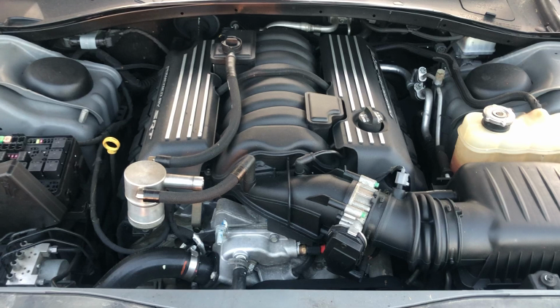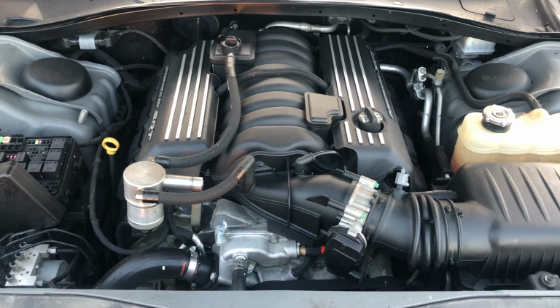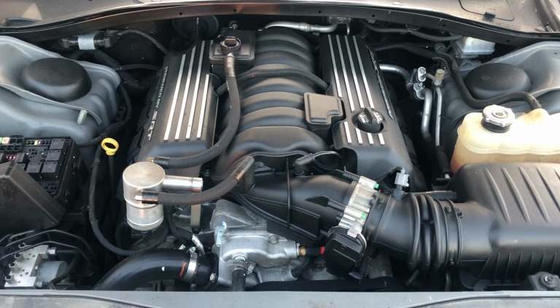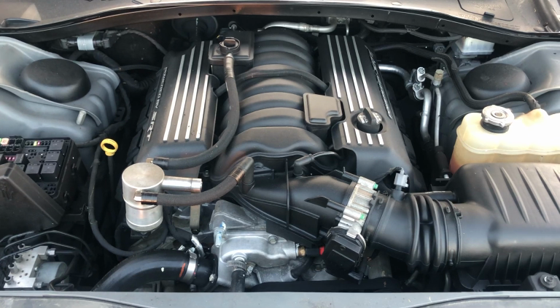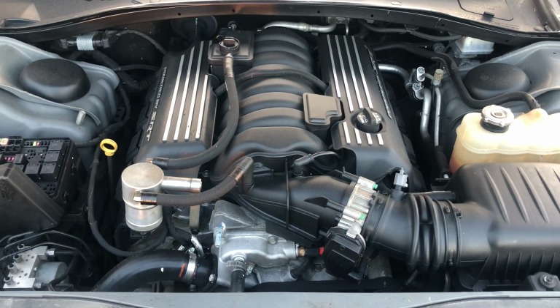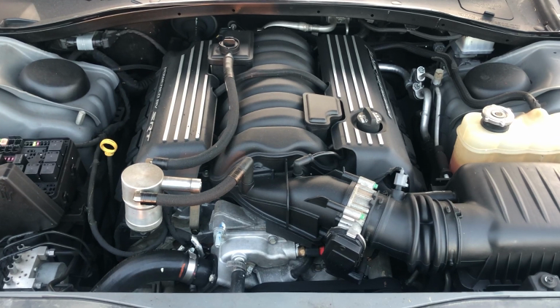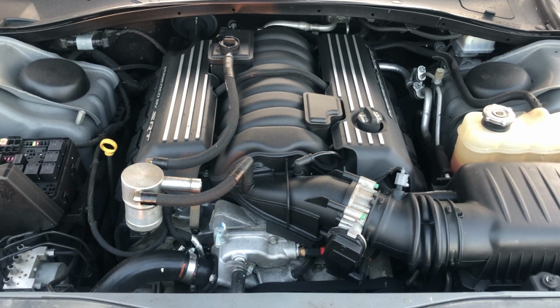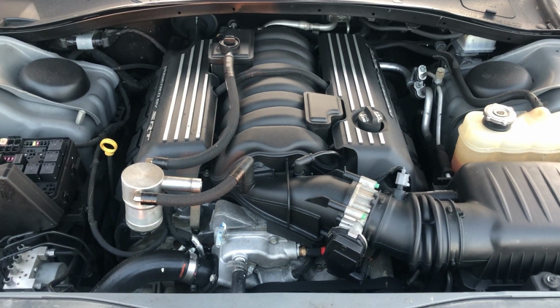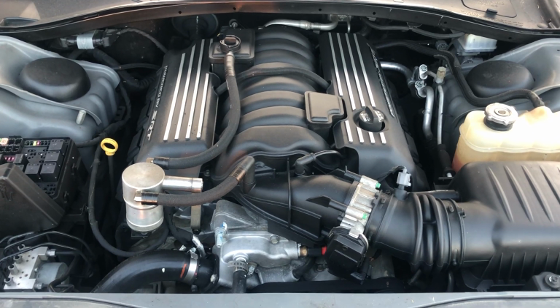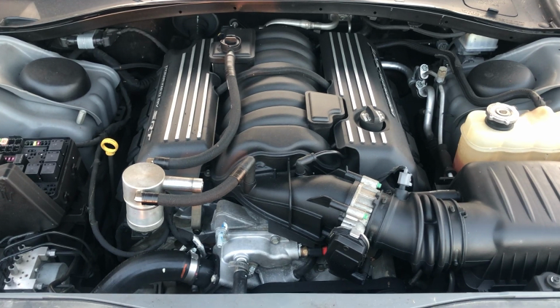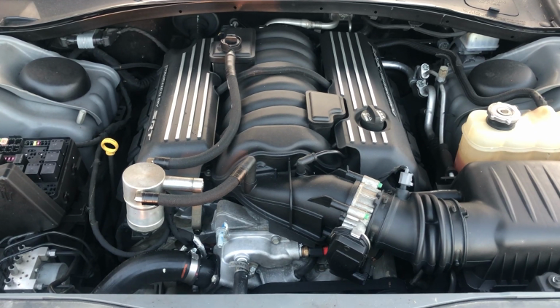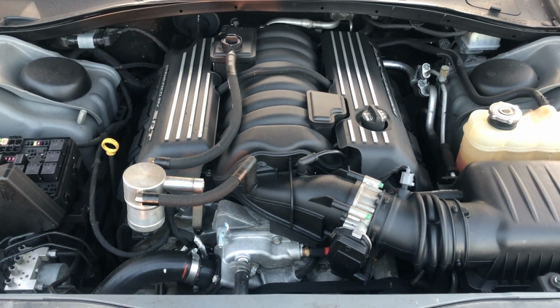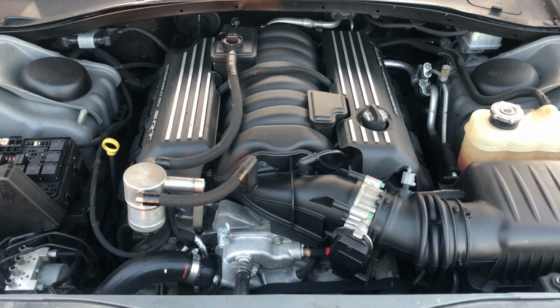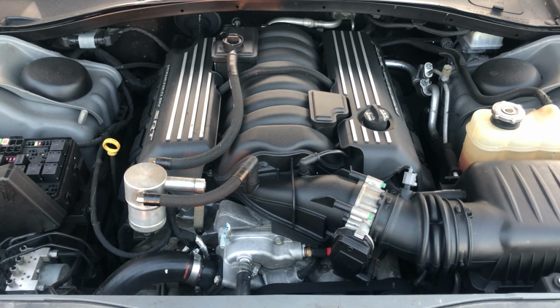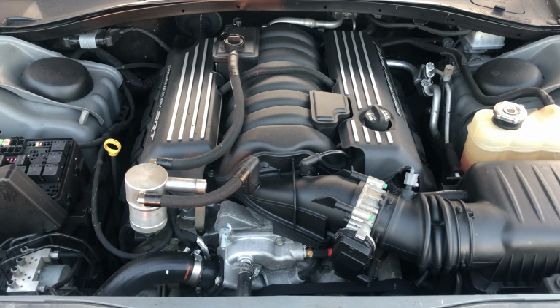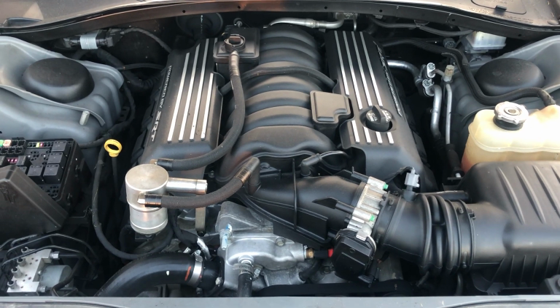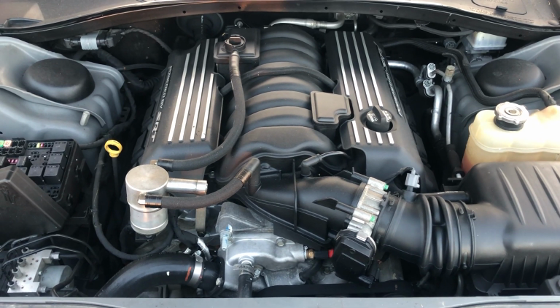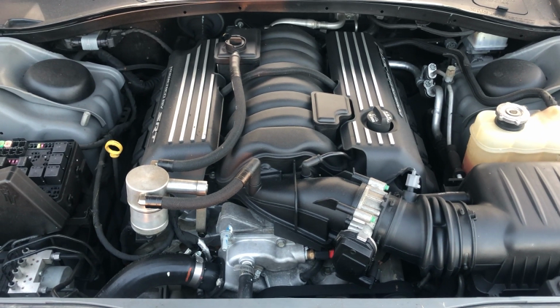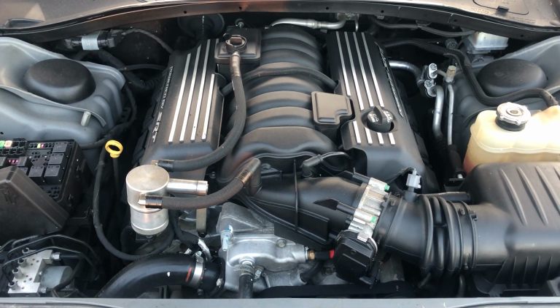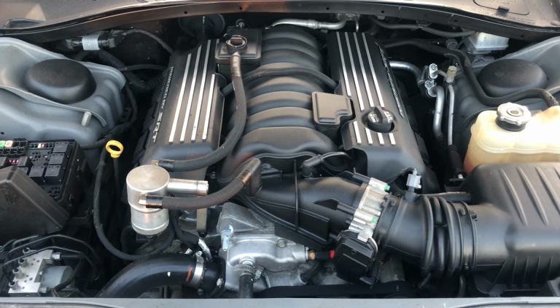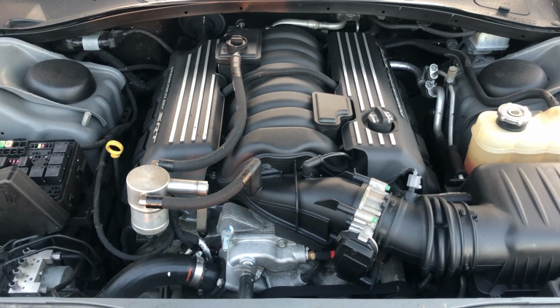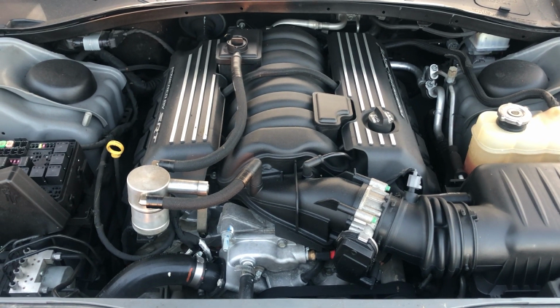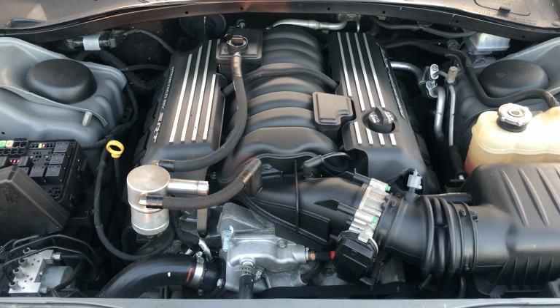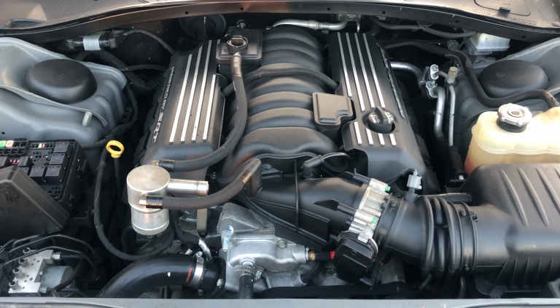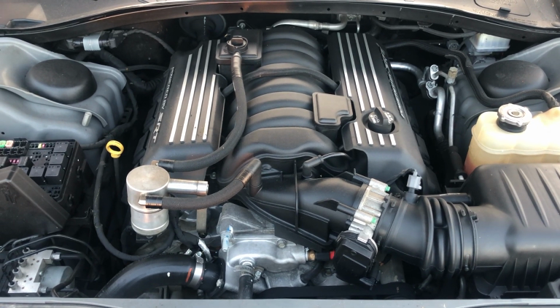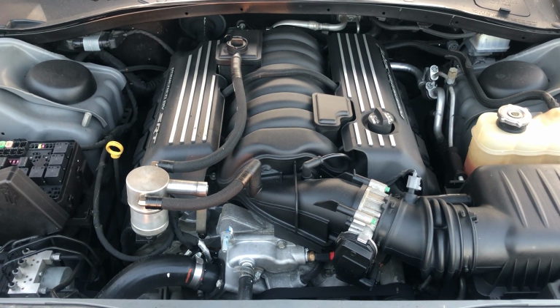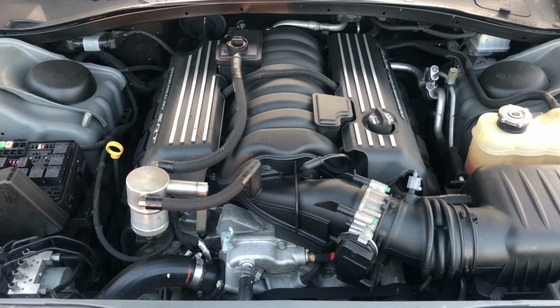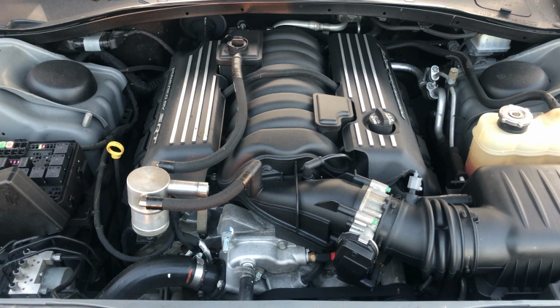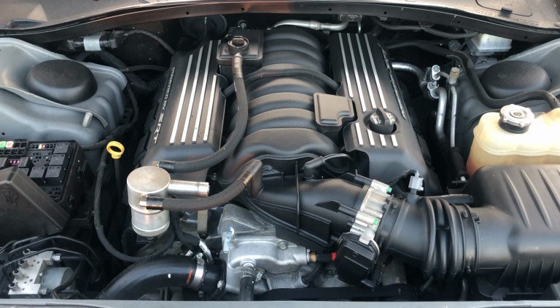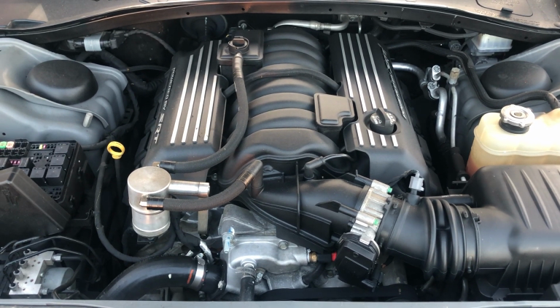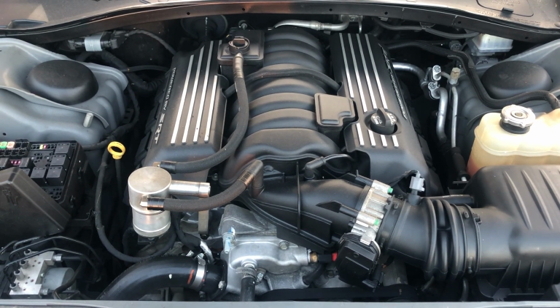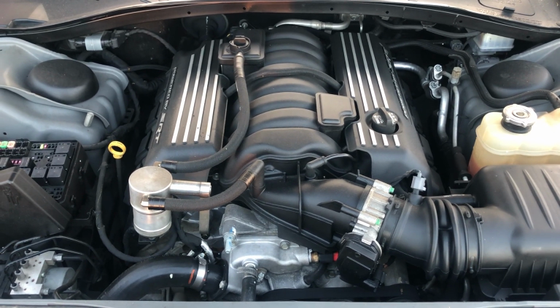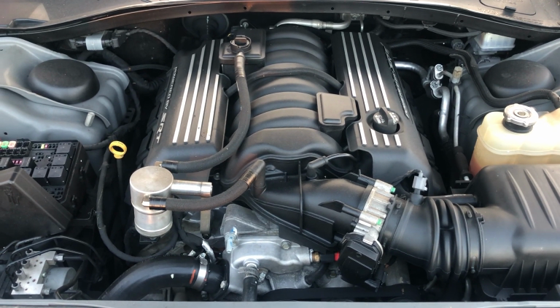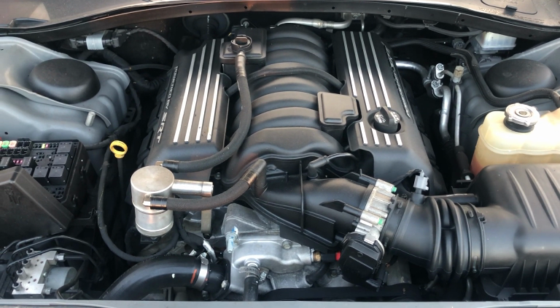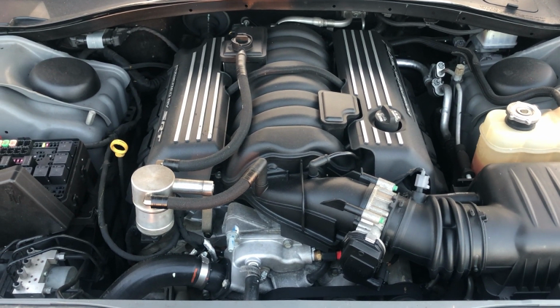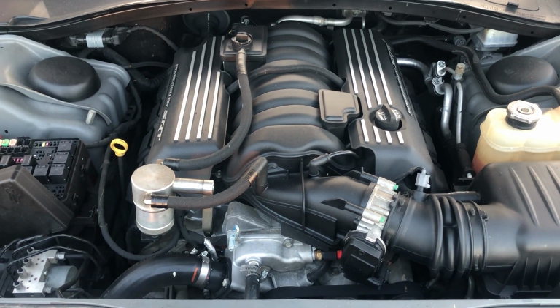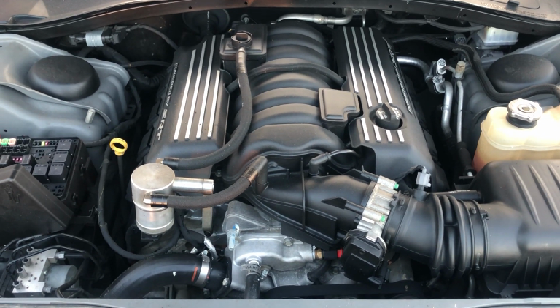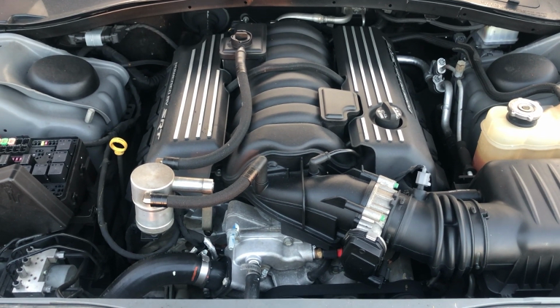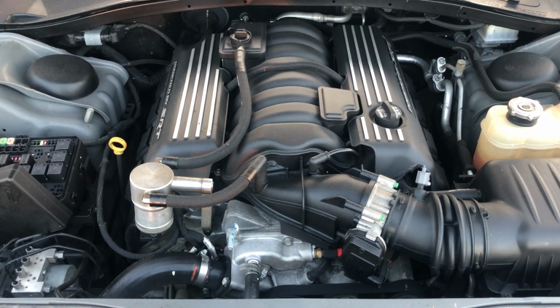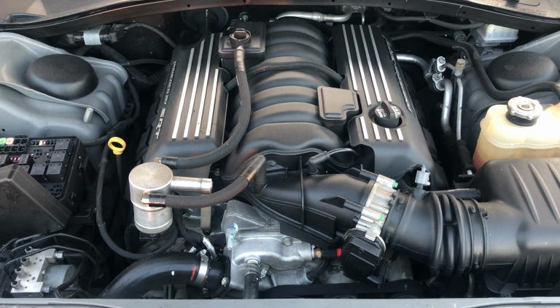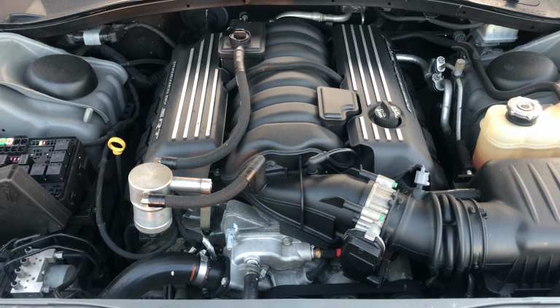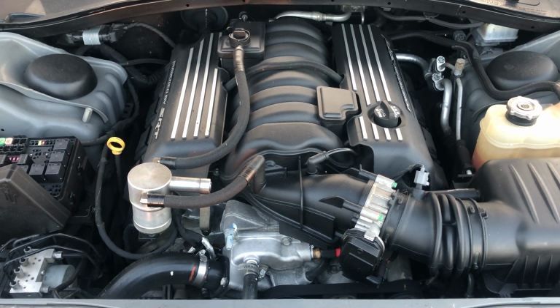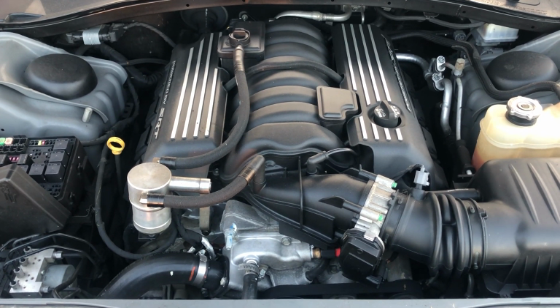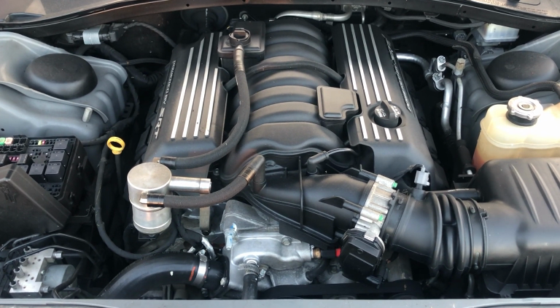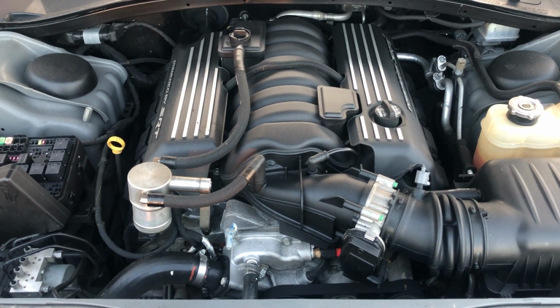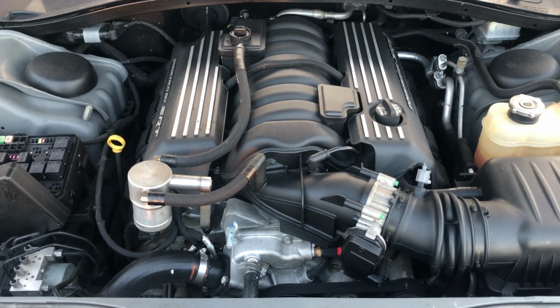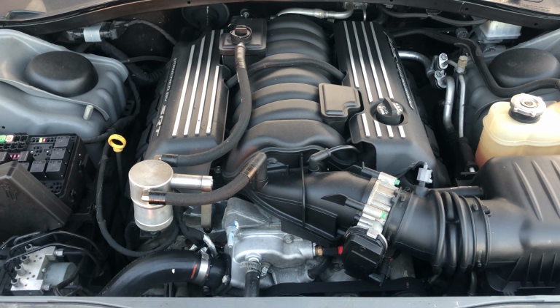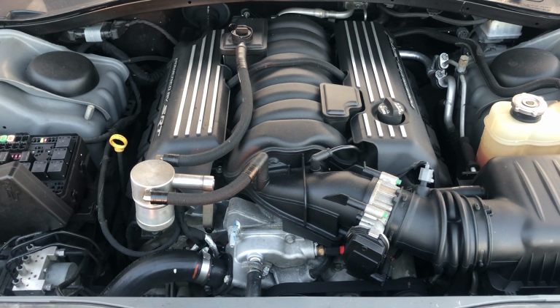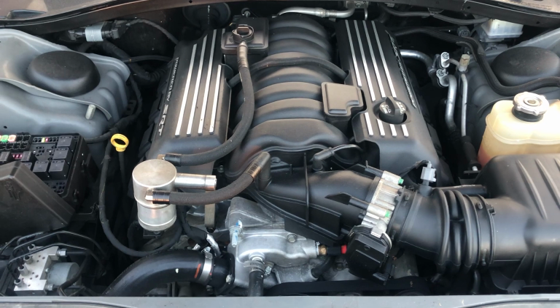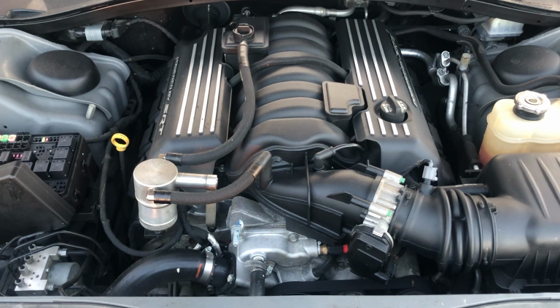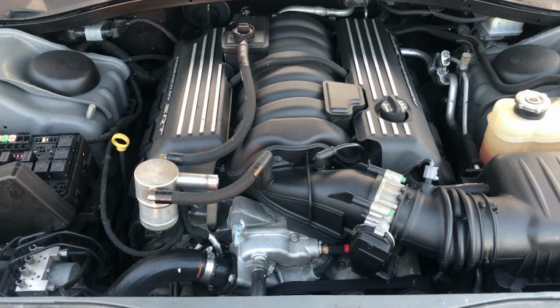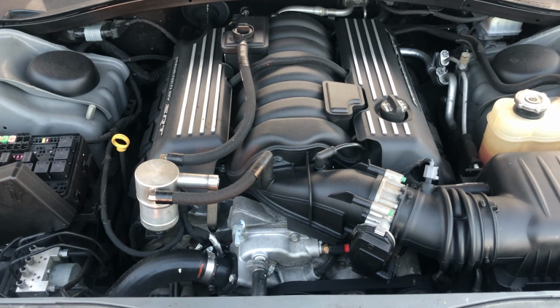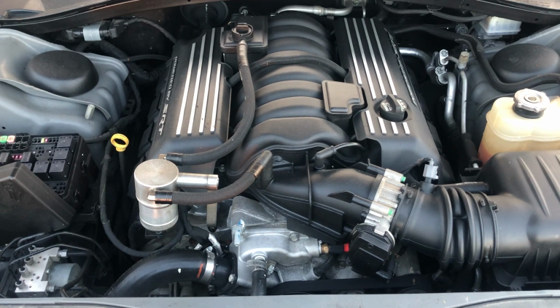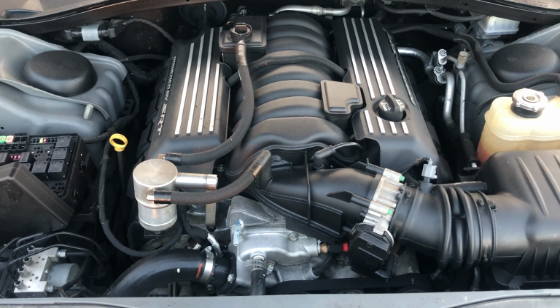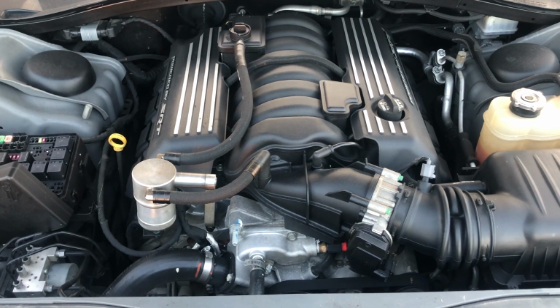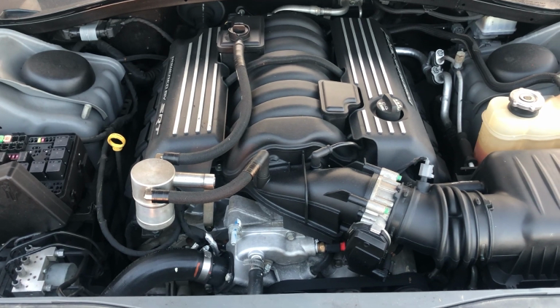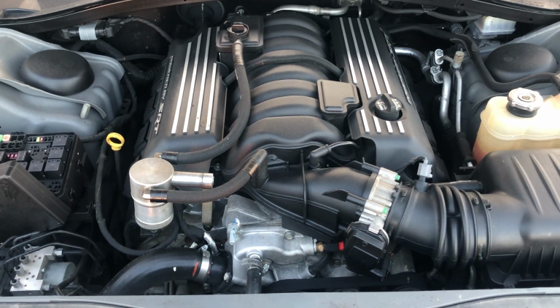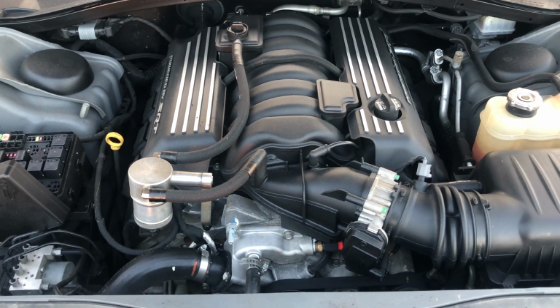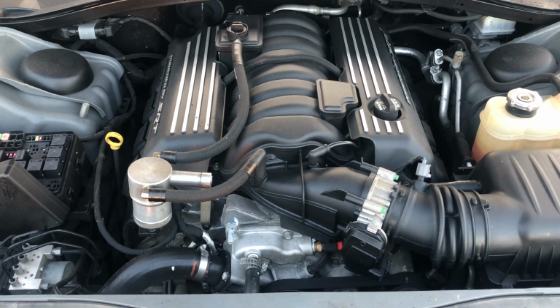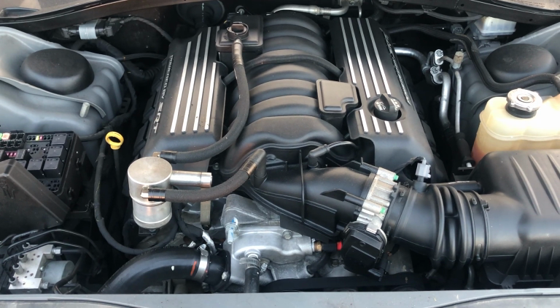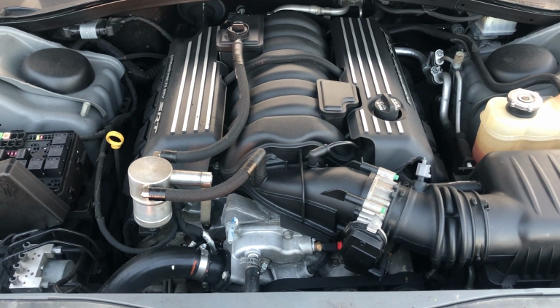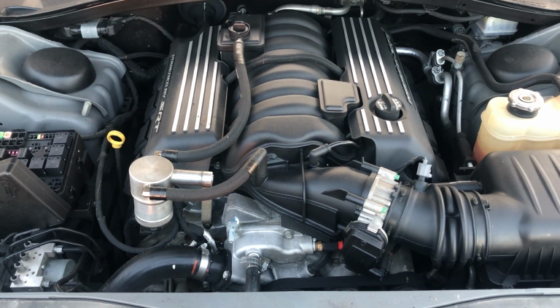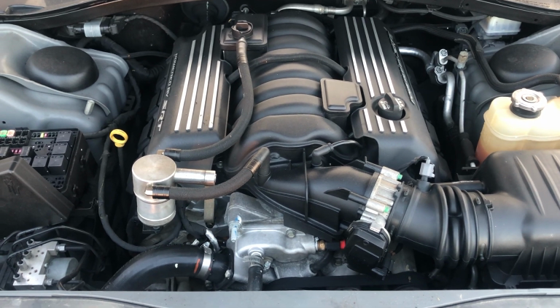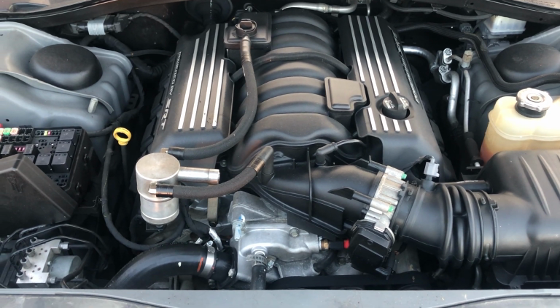Welcome to Simon's Carfix. Today we'll be showing you the fuse box locations for a 2017 Chrysler 300C.